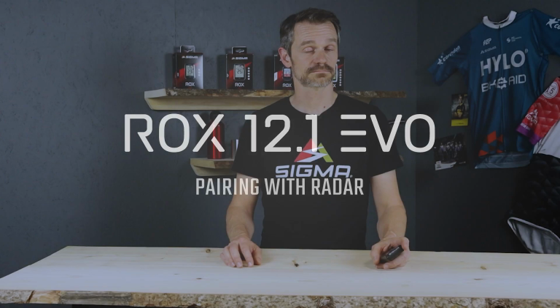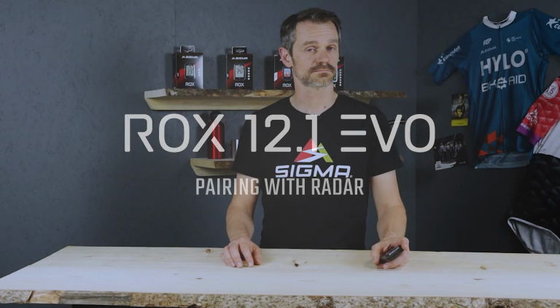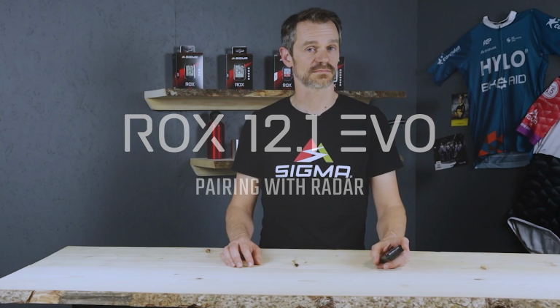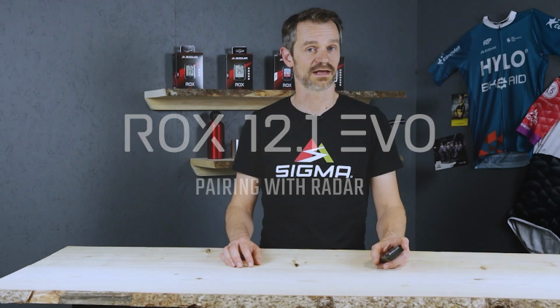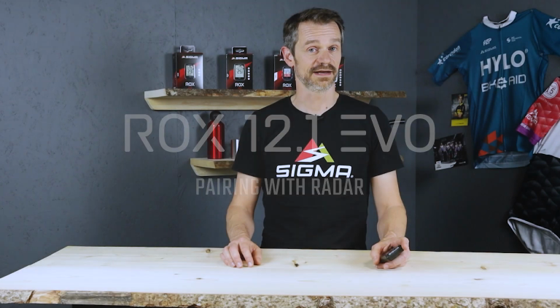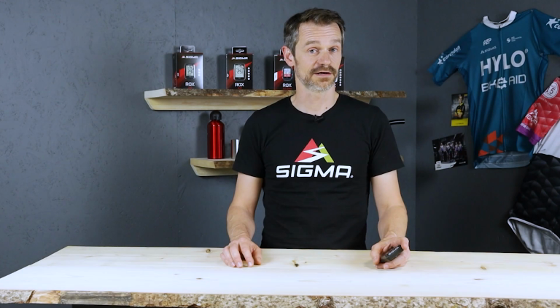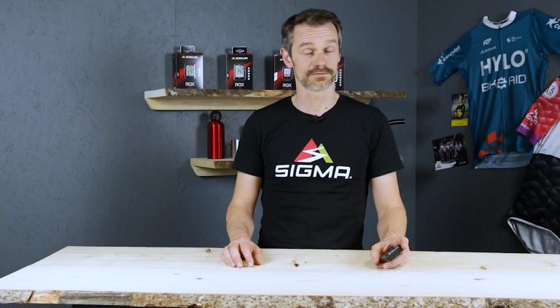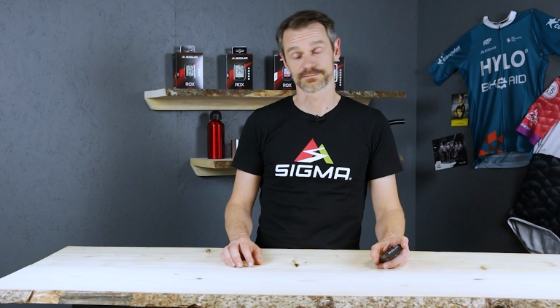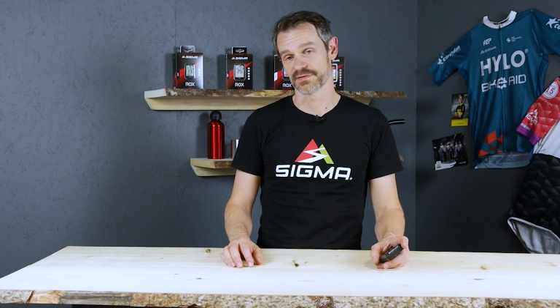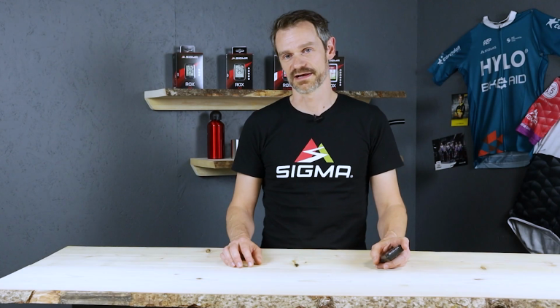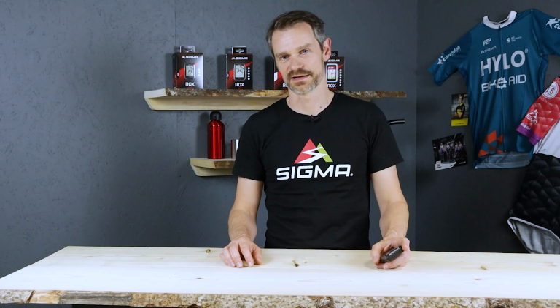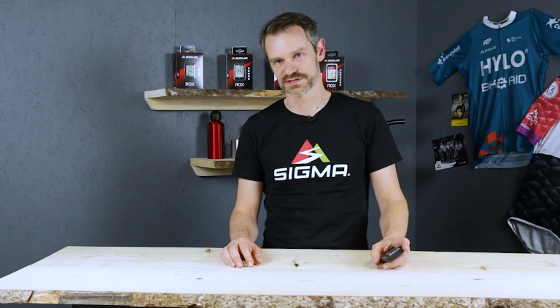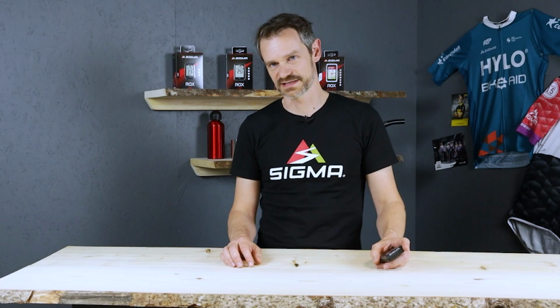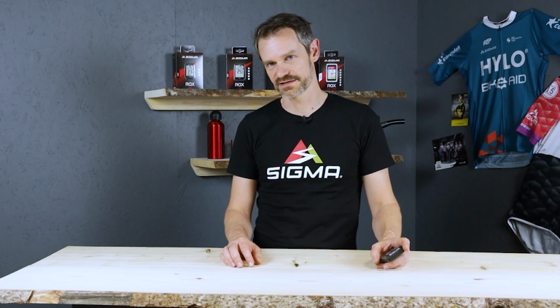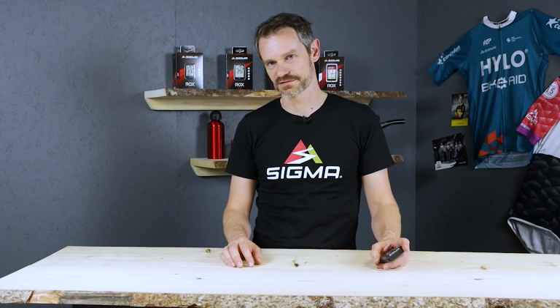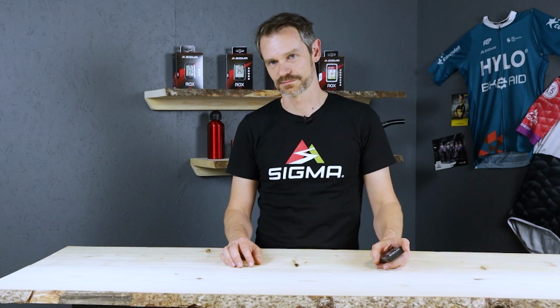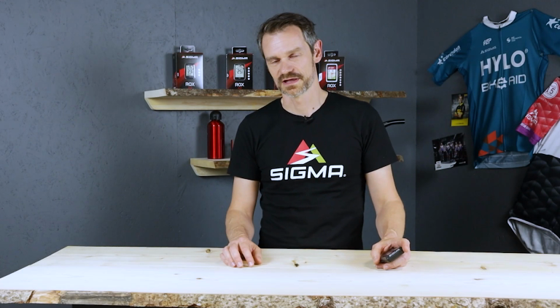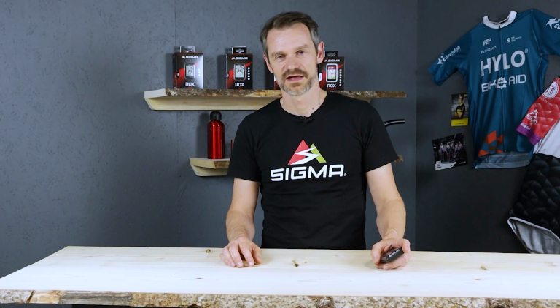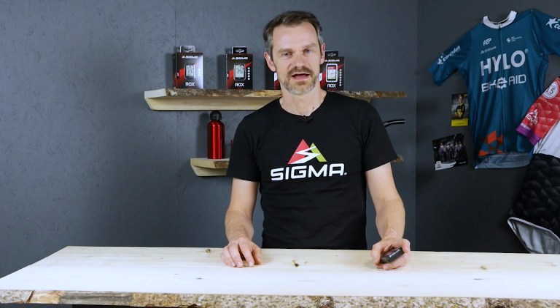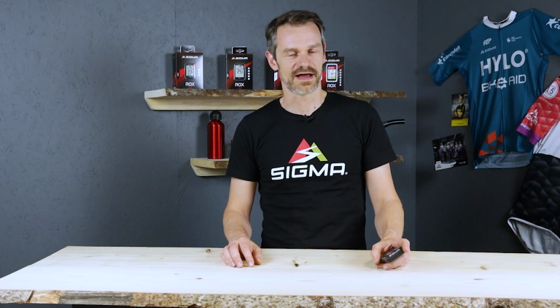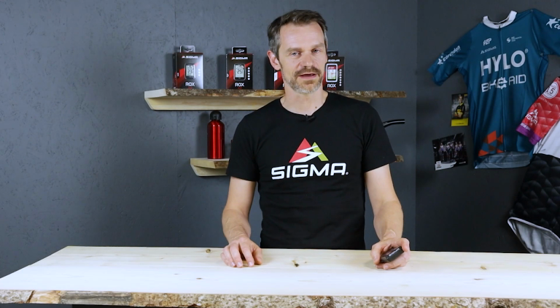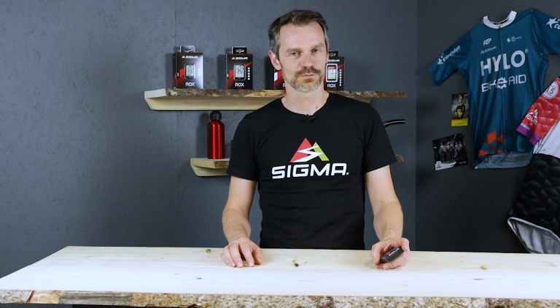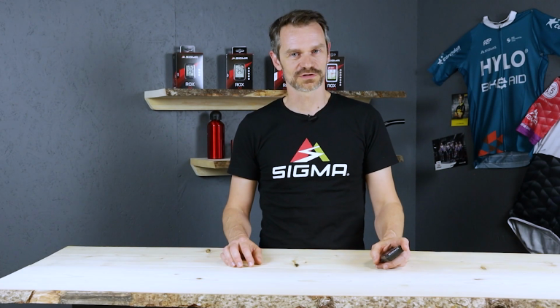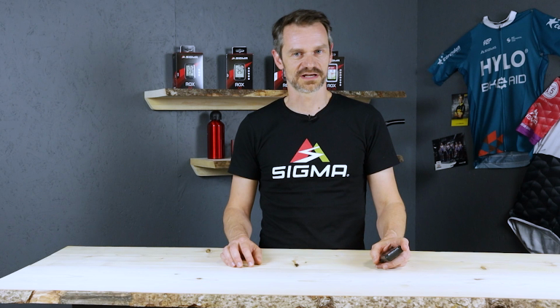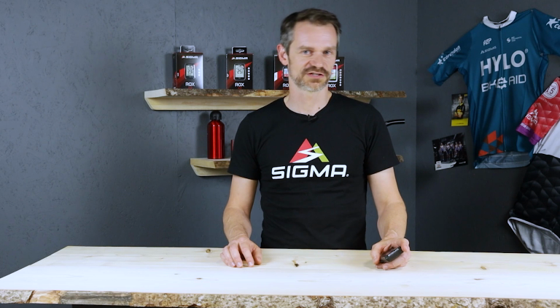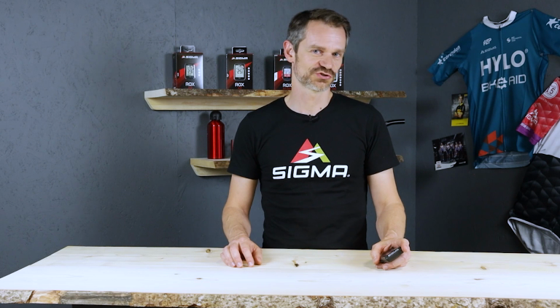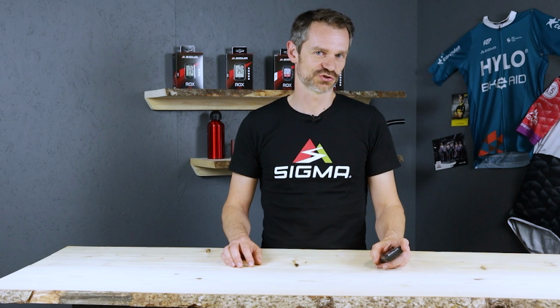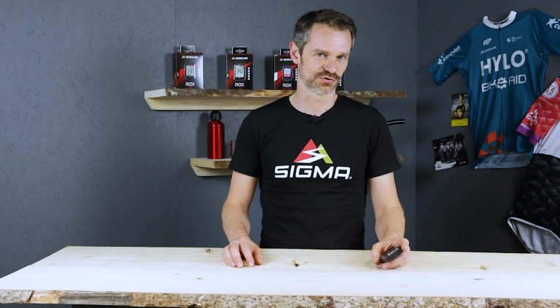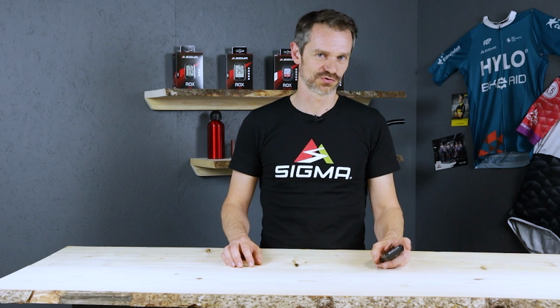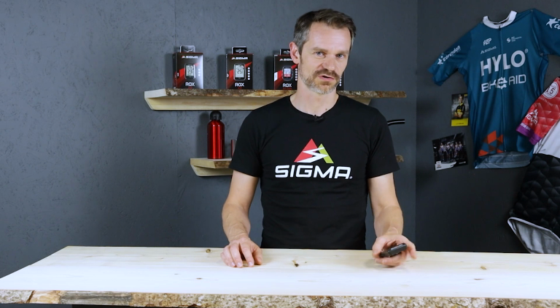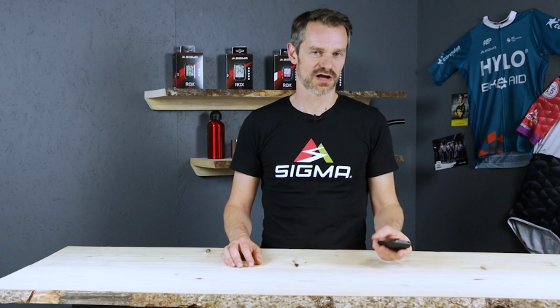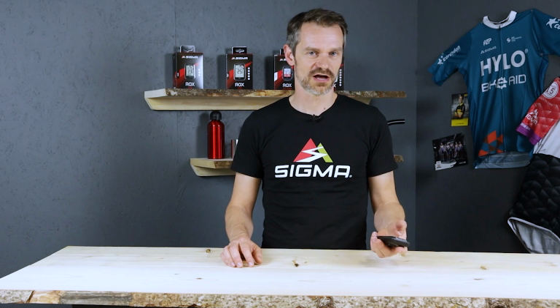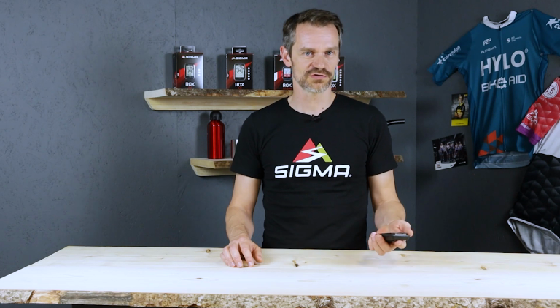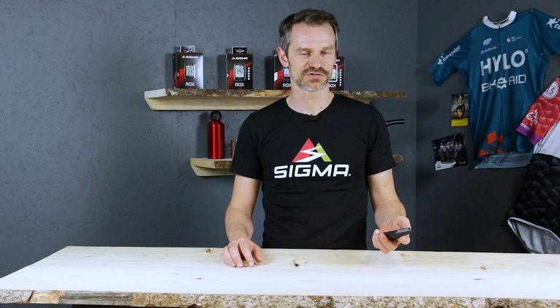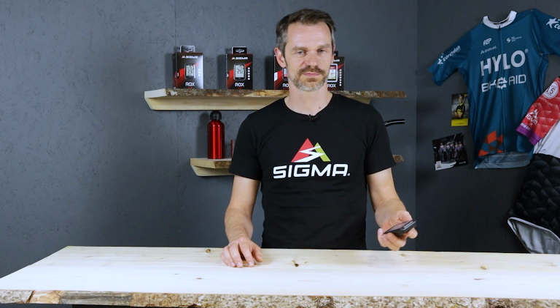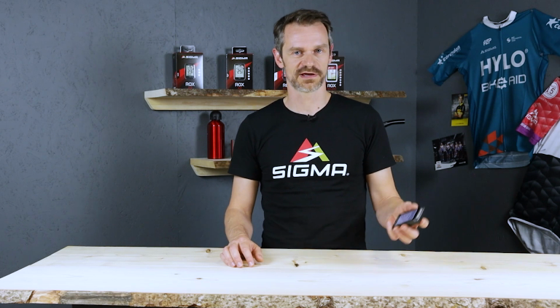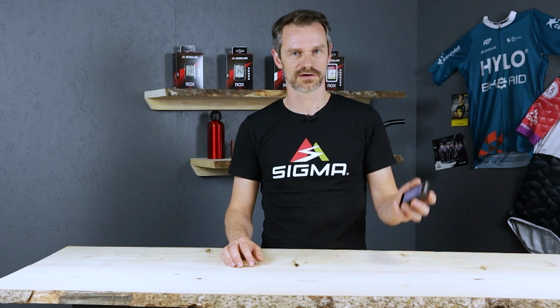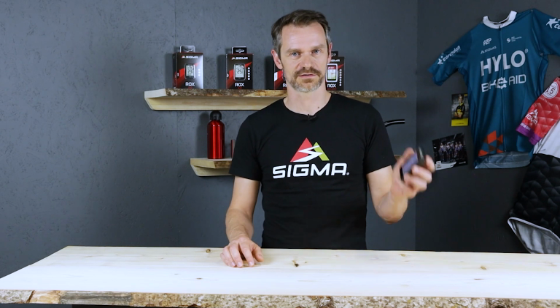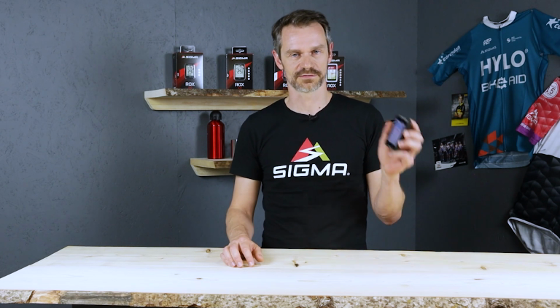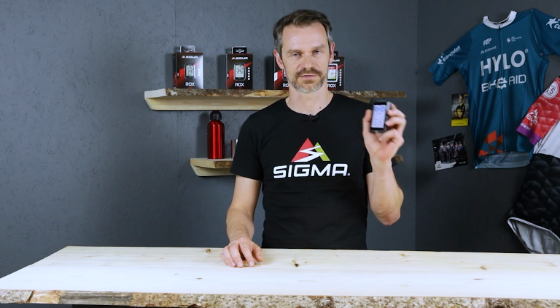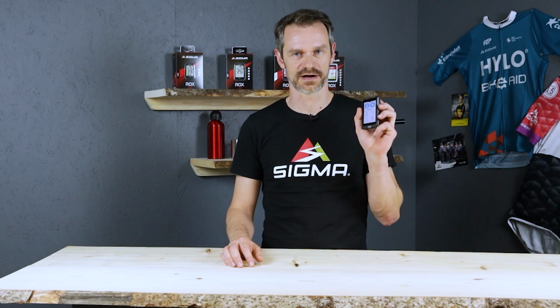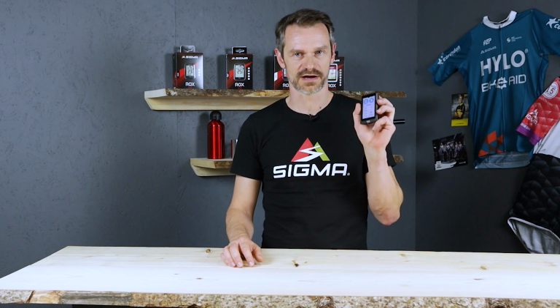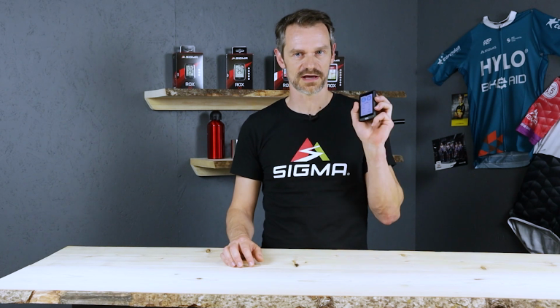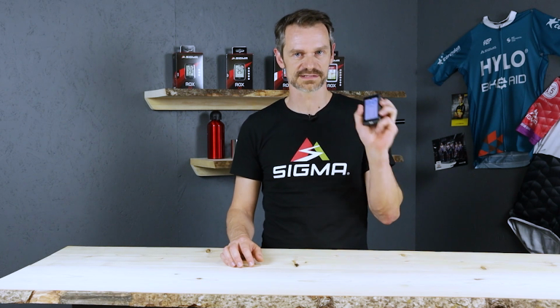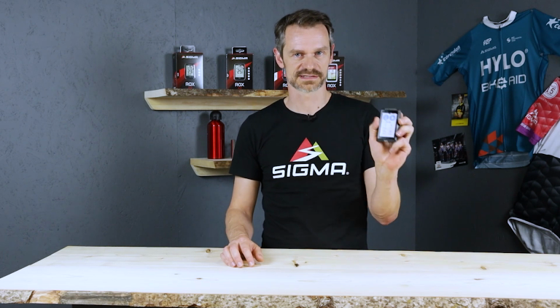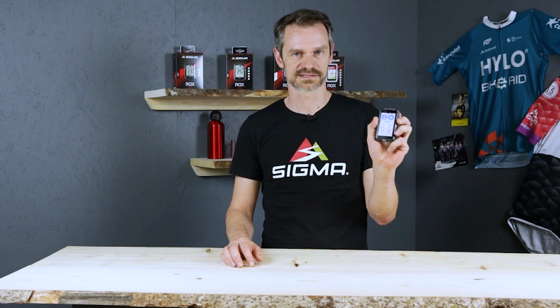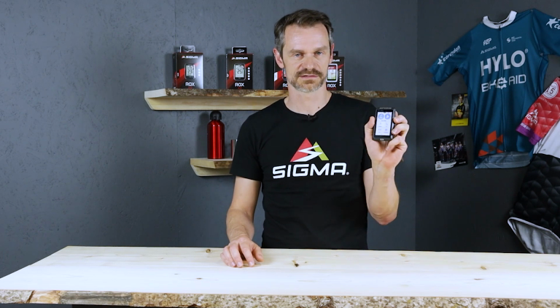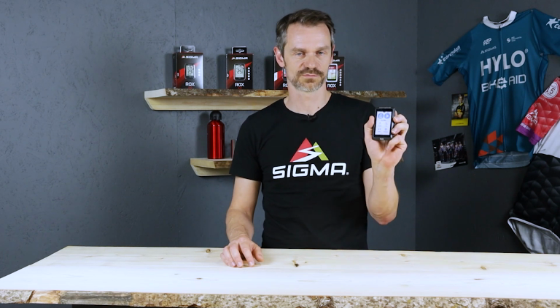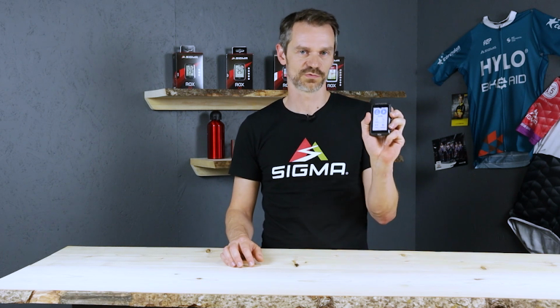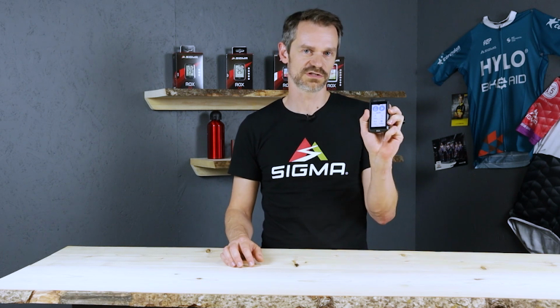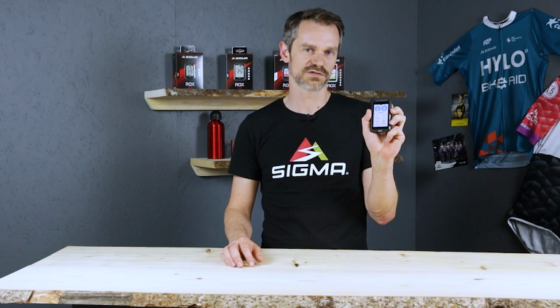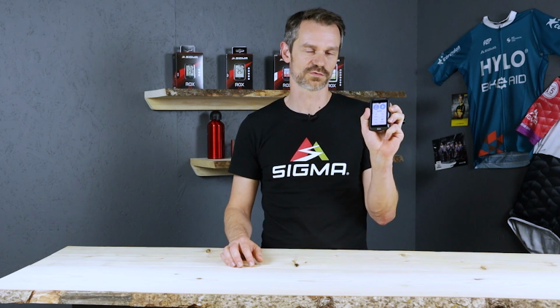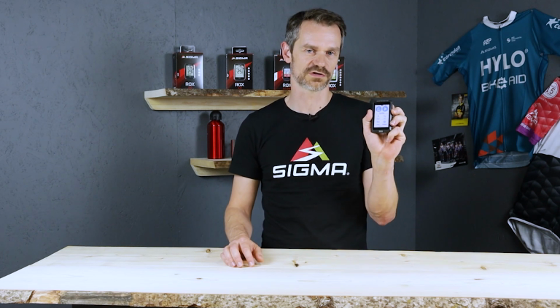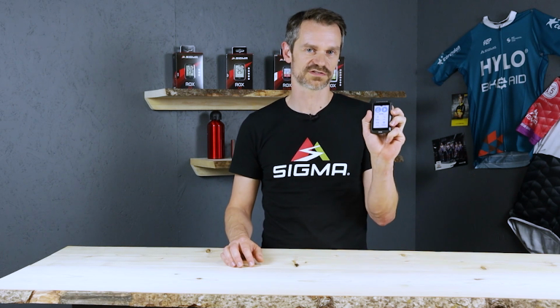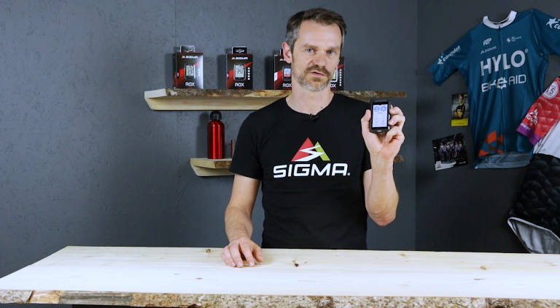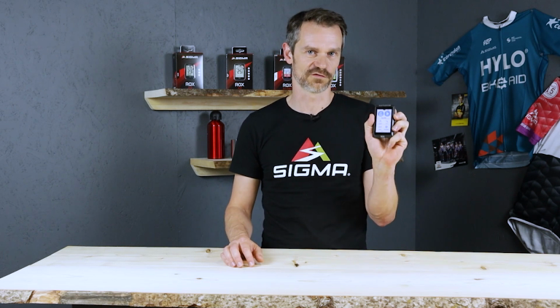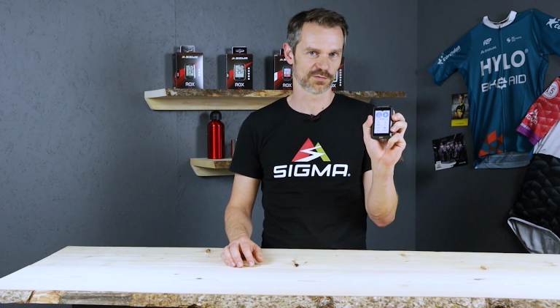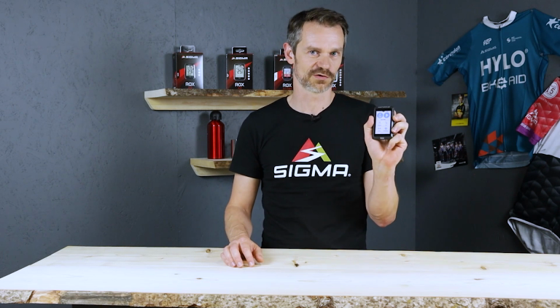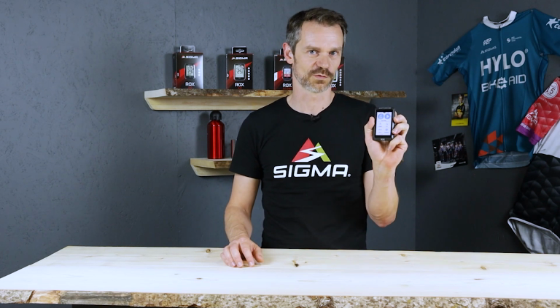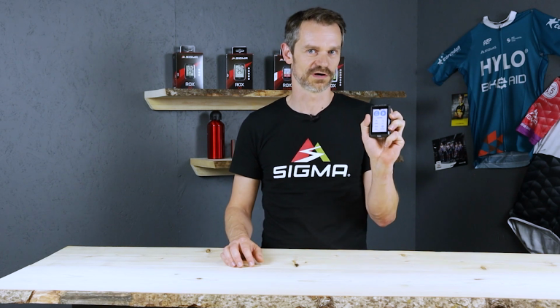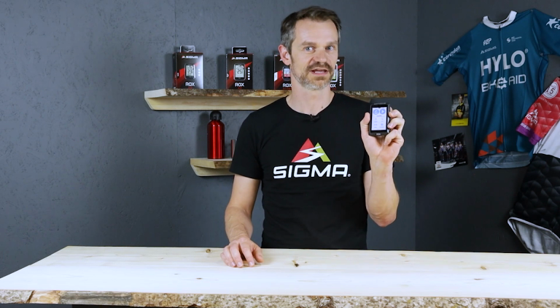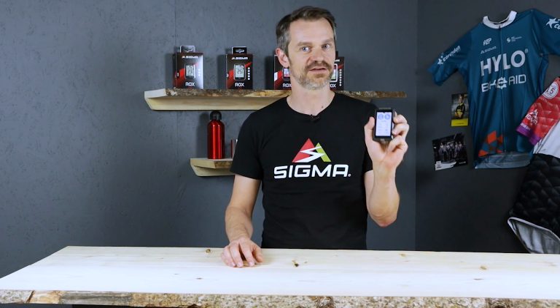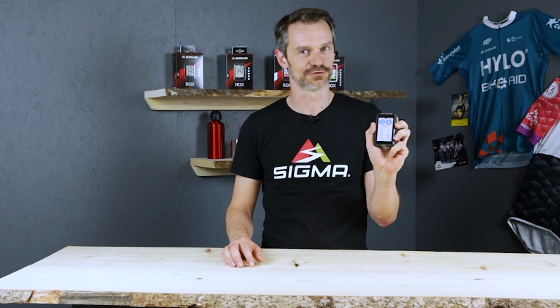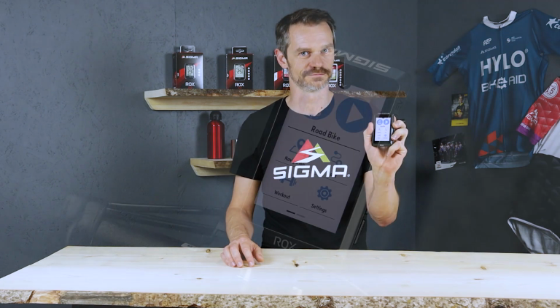Hey there, my name is Daniel. I would like to show you how to pair a radar system with the ROX 12.1 EVO.